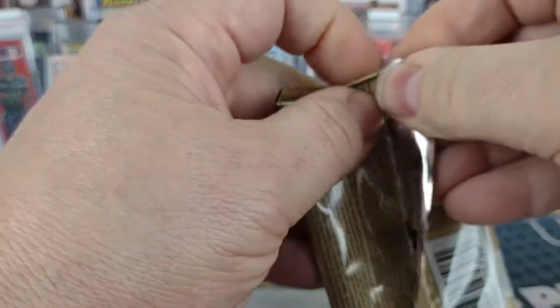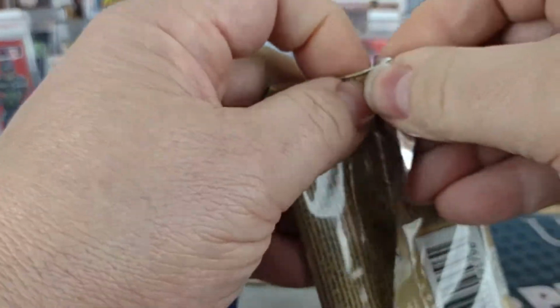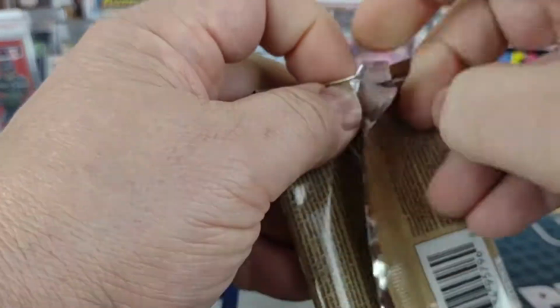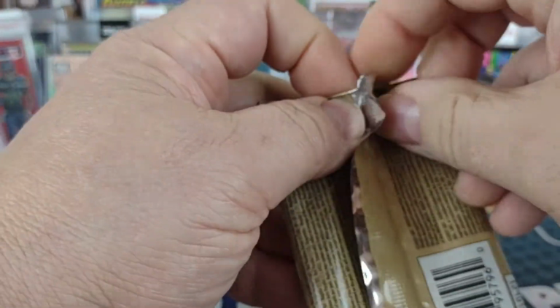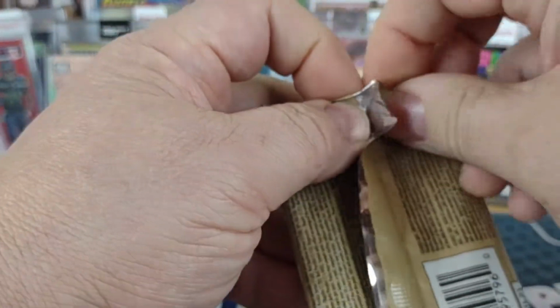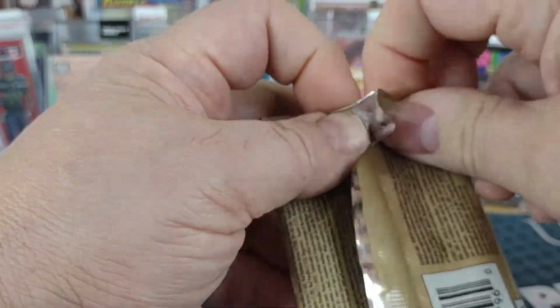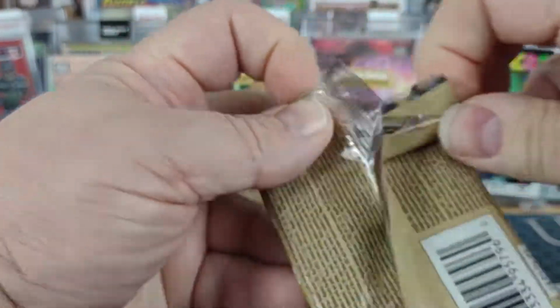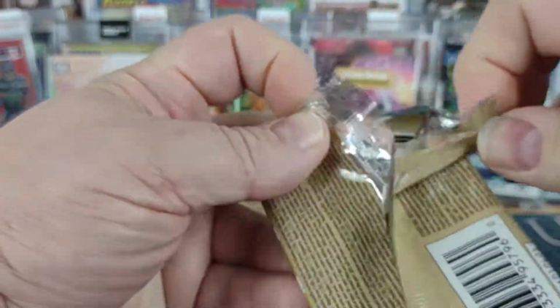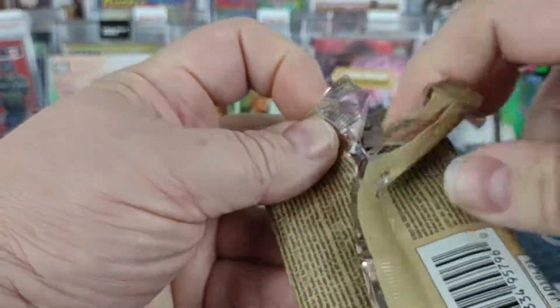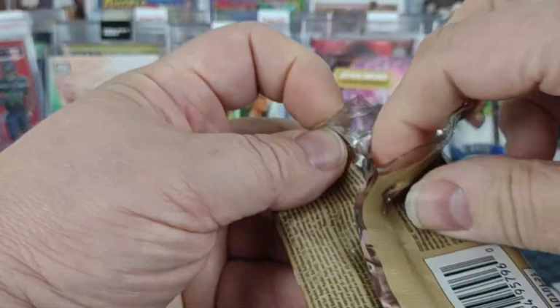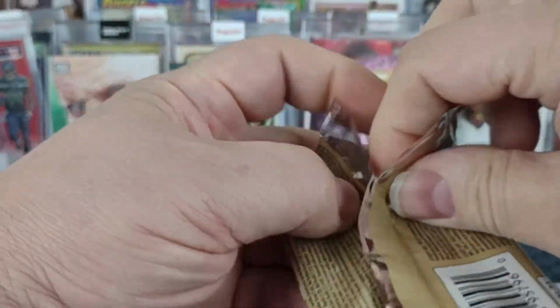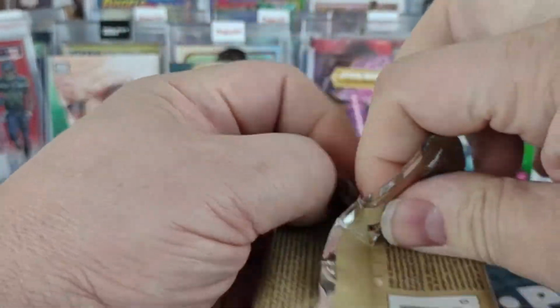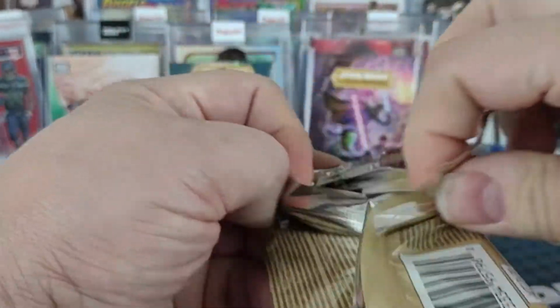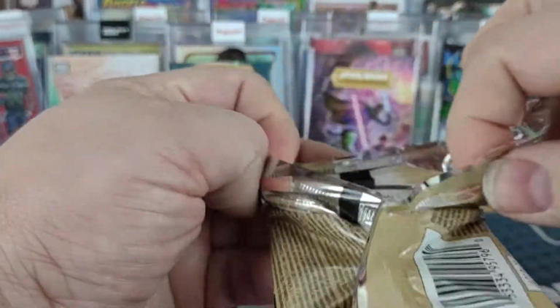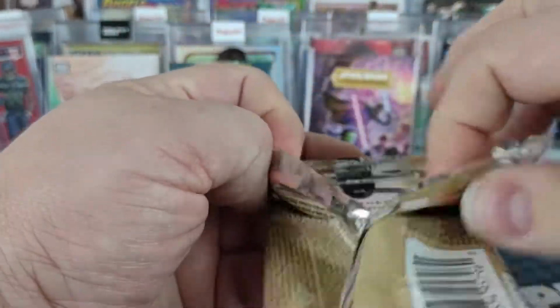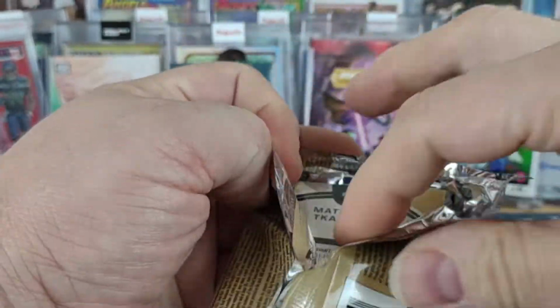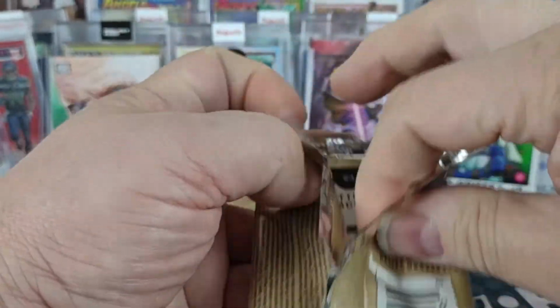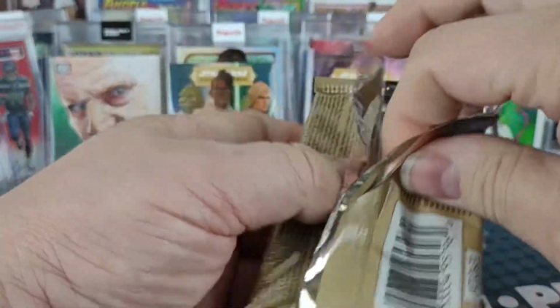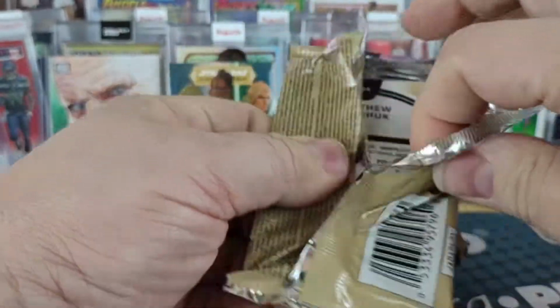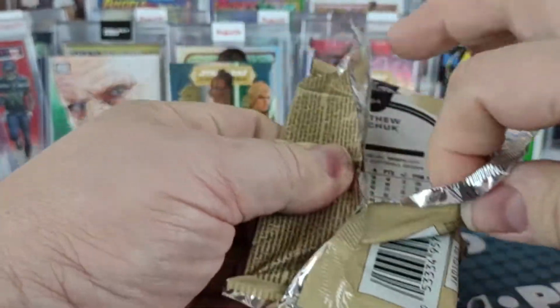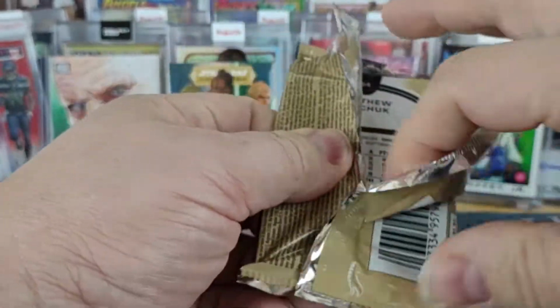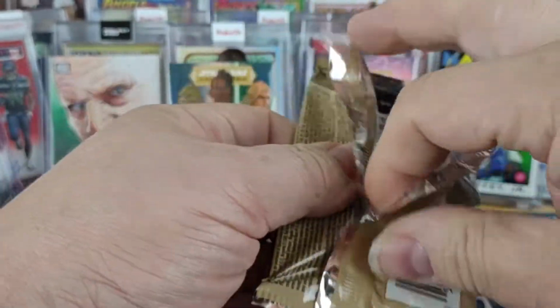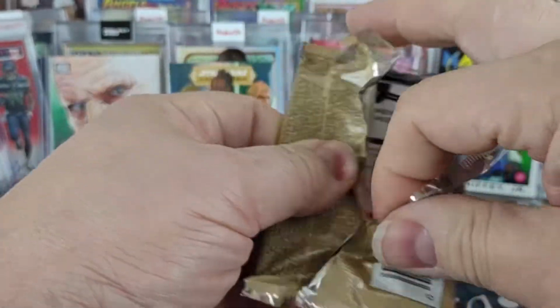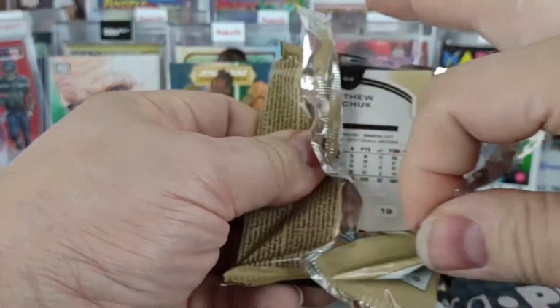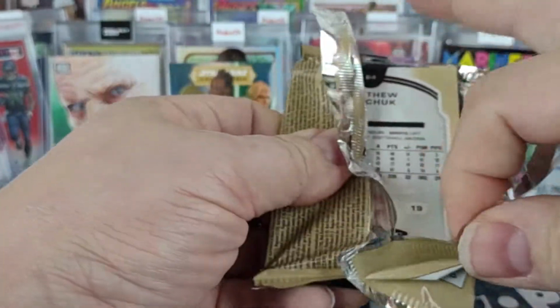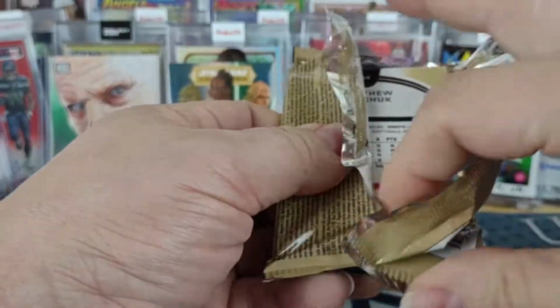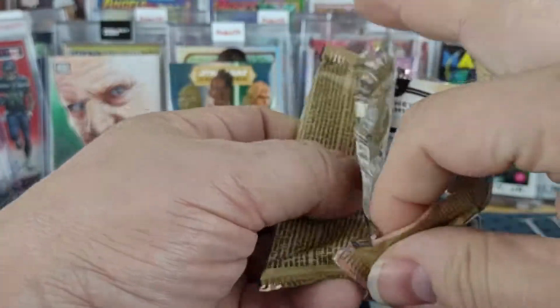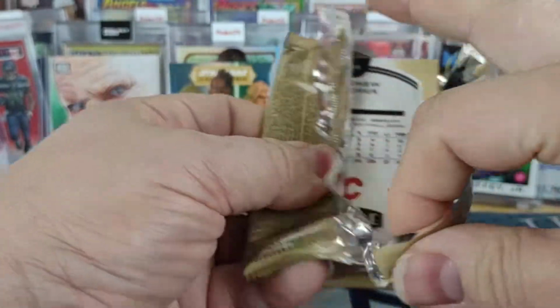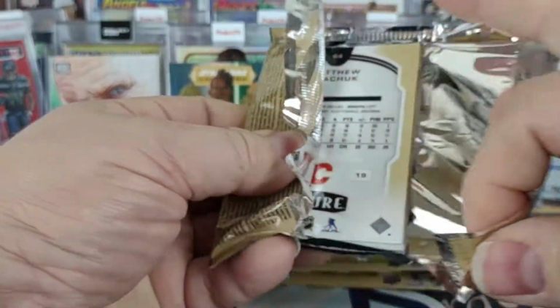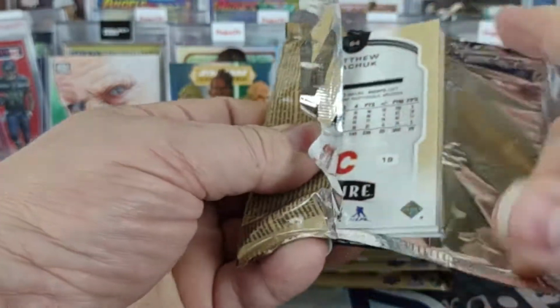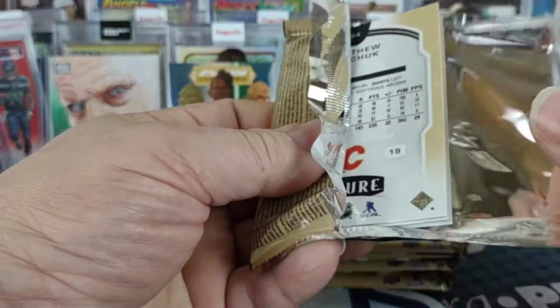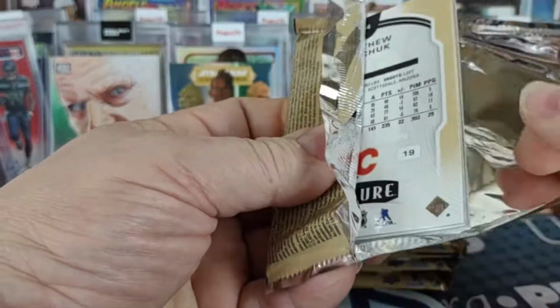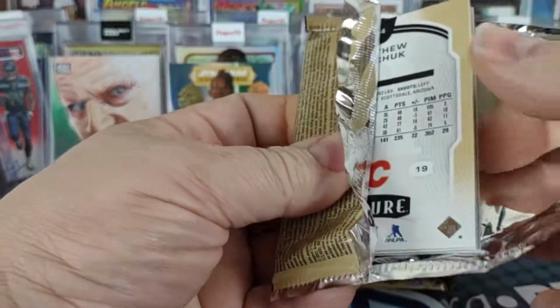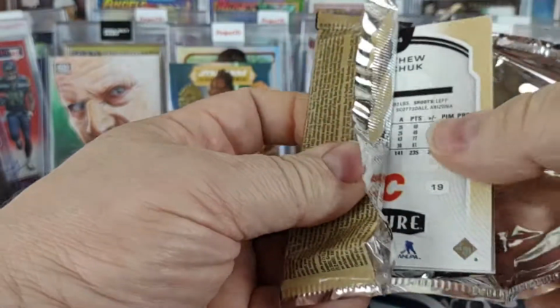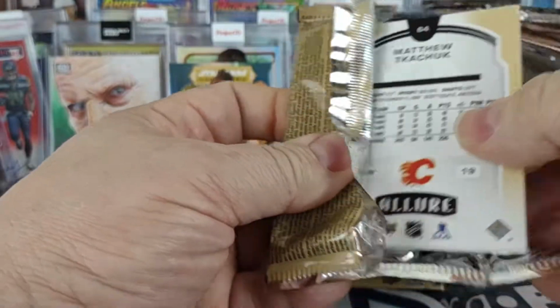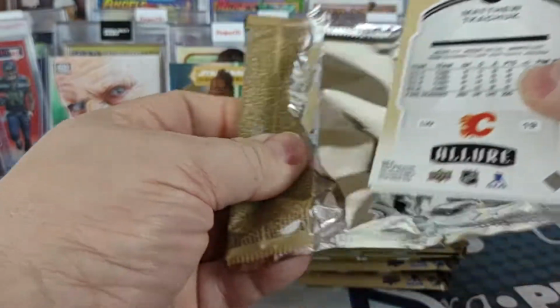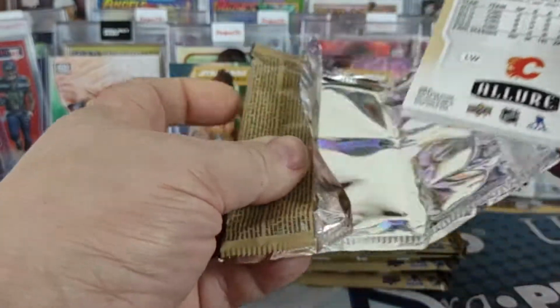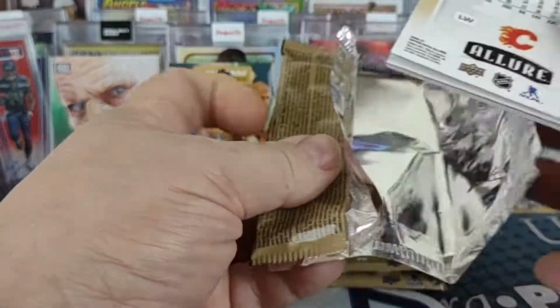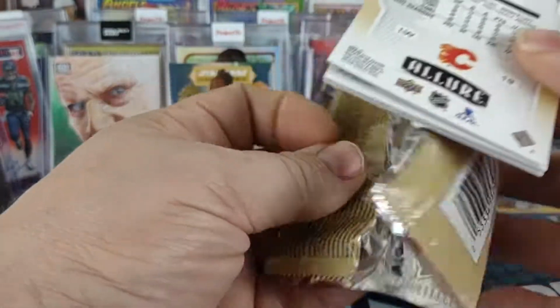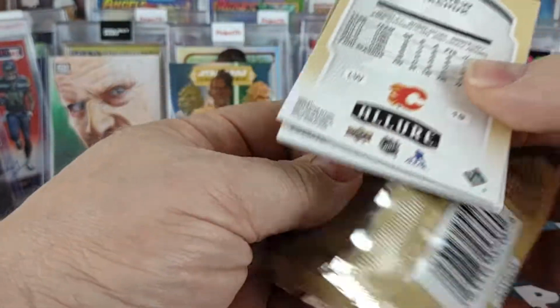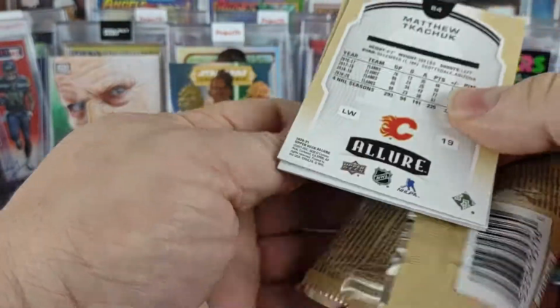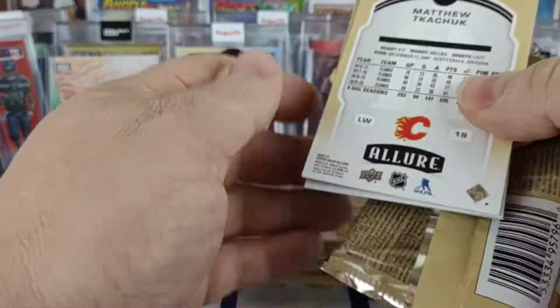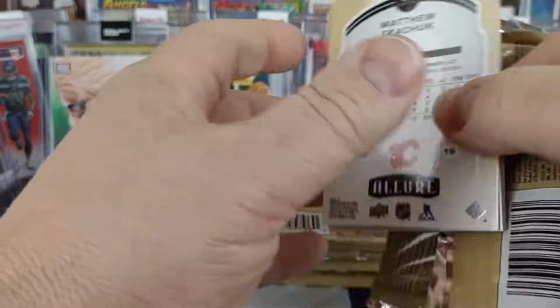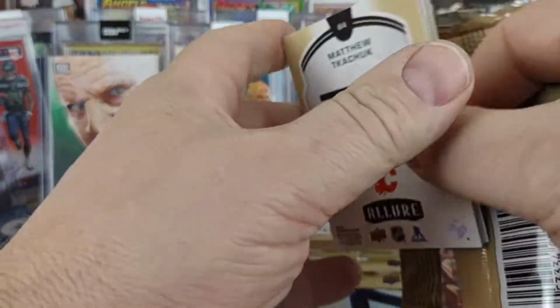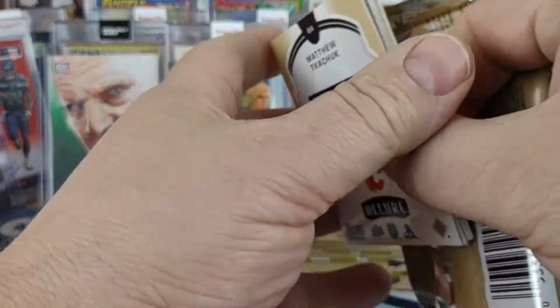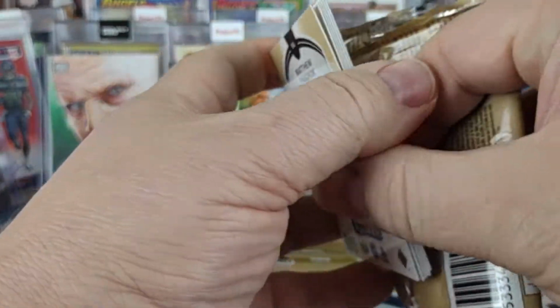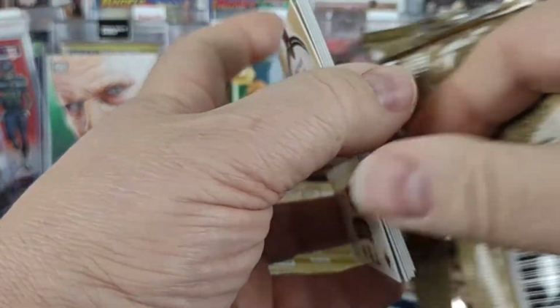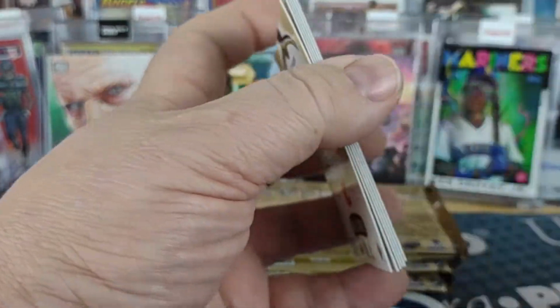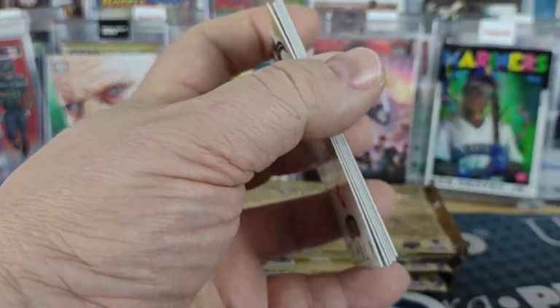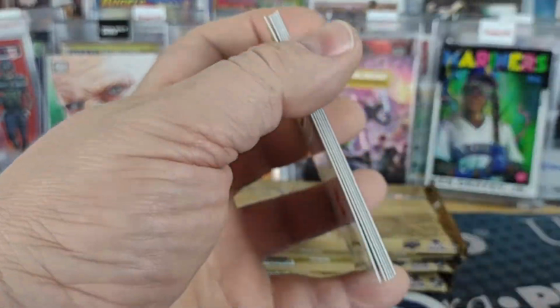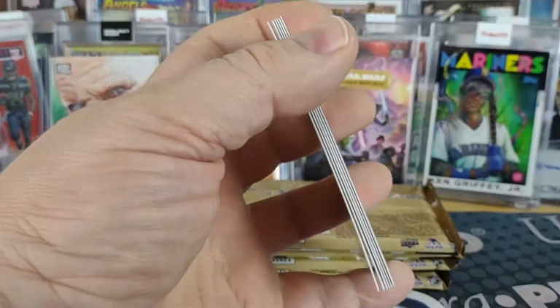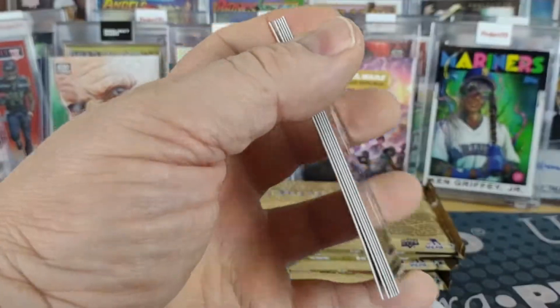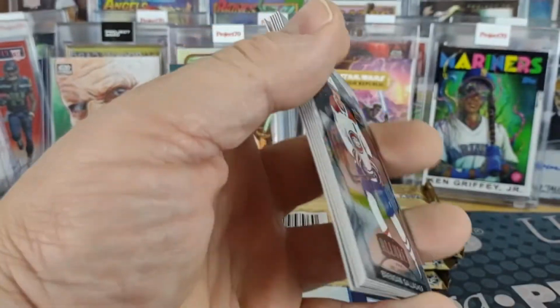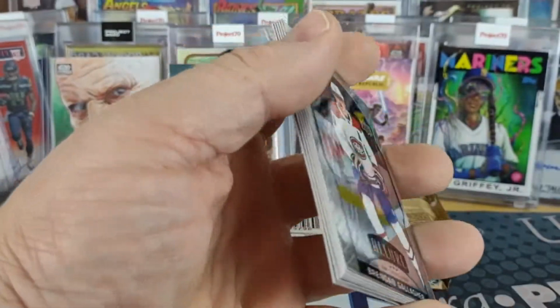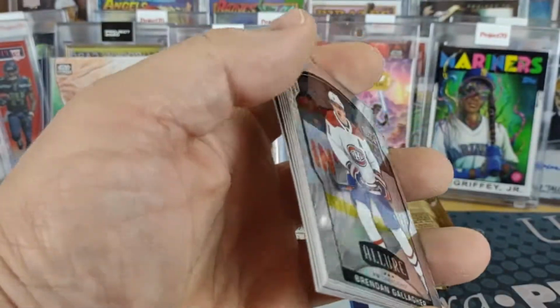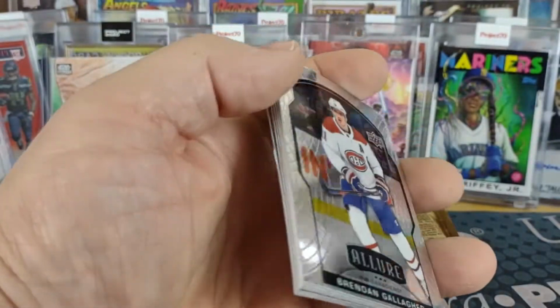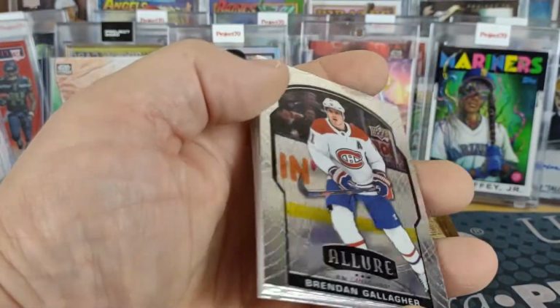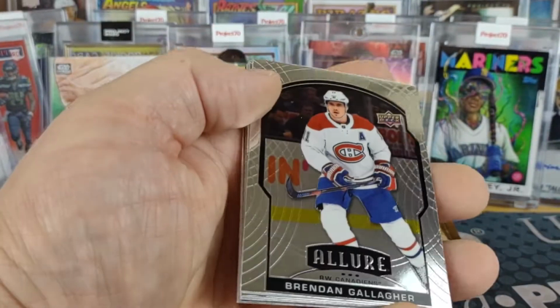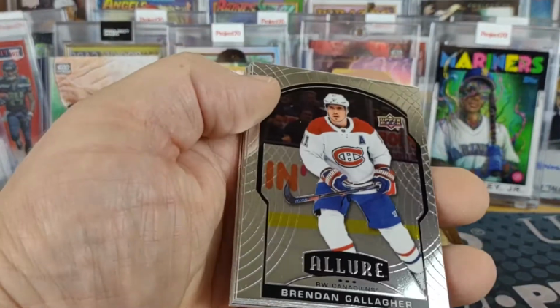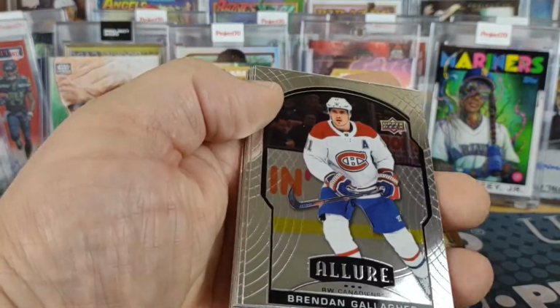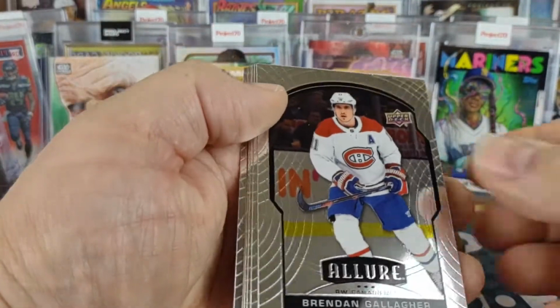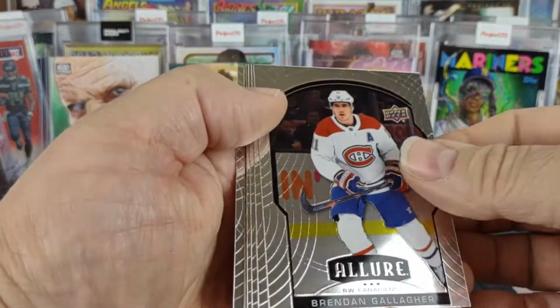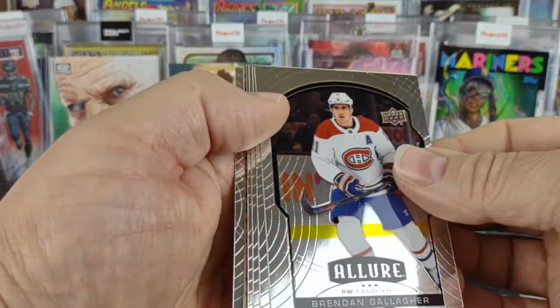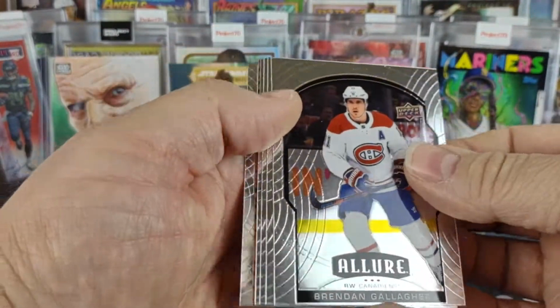I kind of was out this morning looking to see if I could find any Bowman Chrome retail, but nope, none.